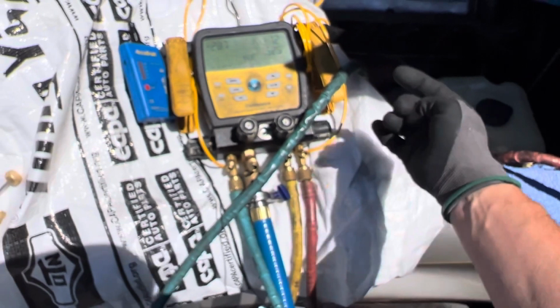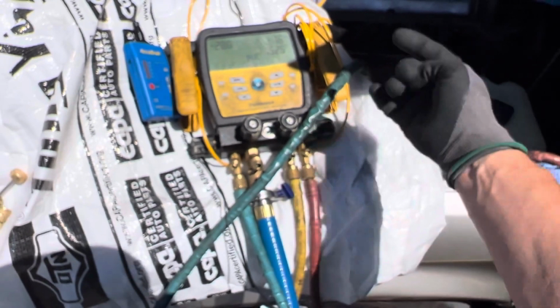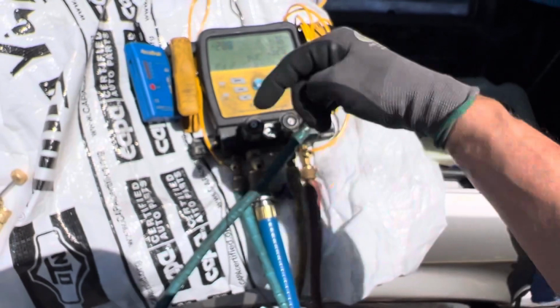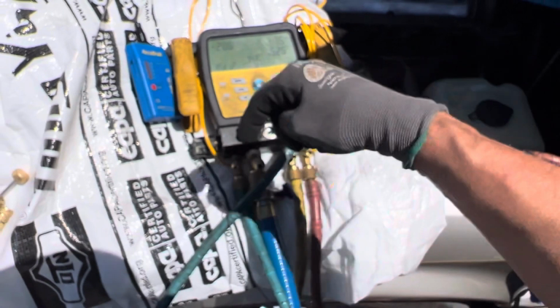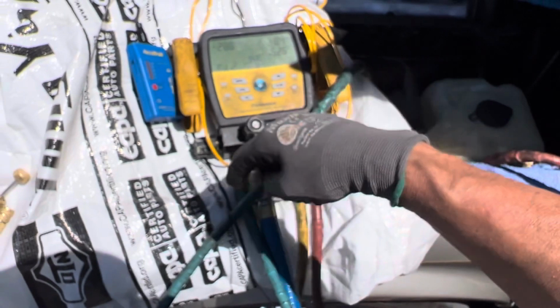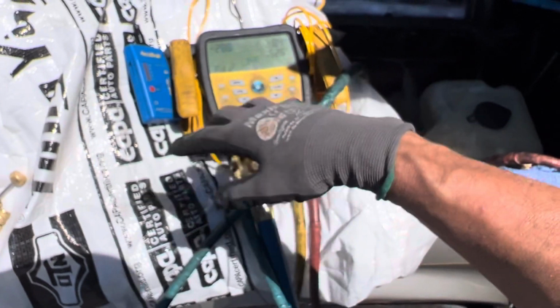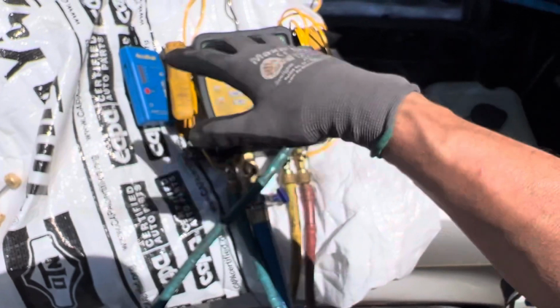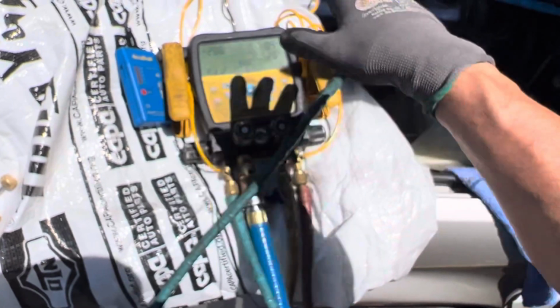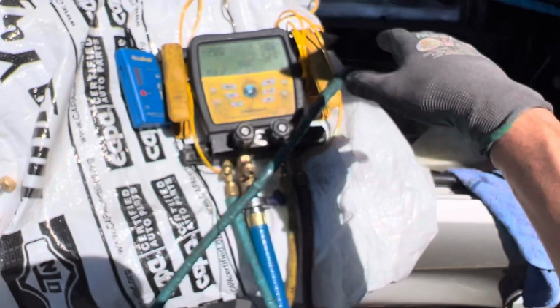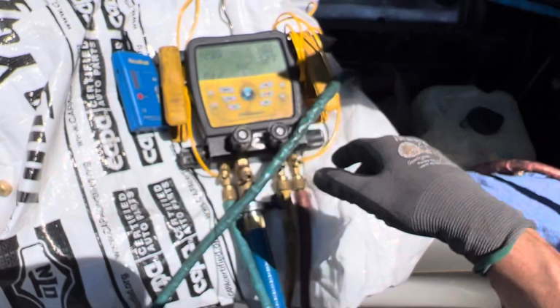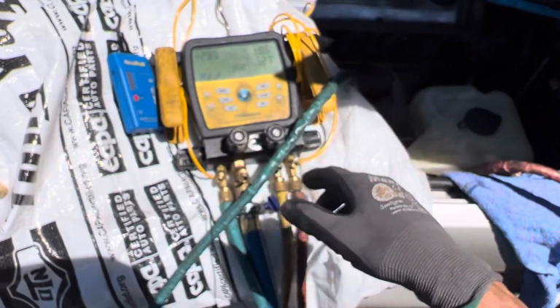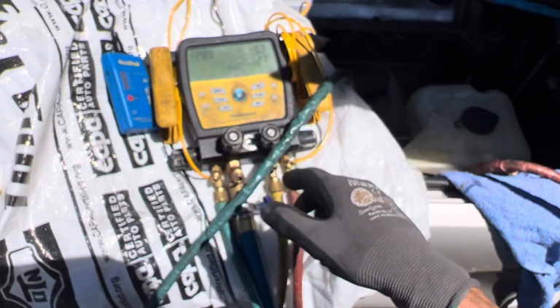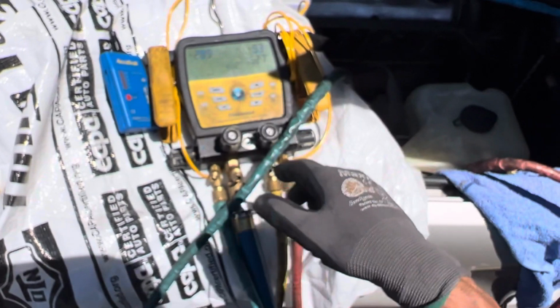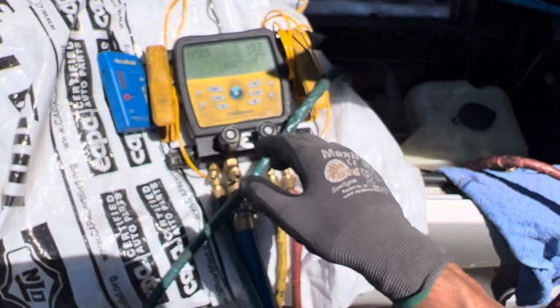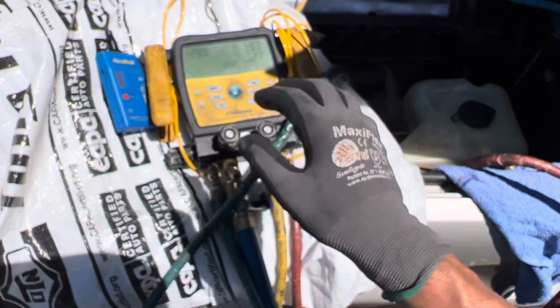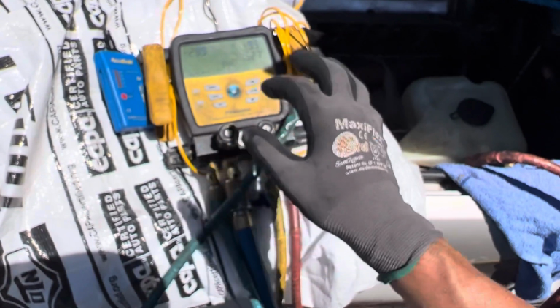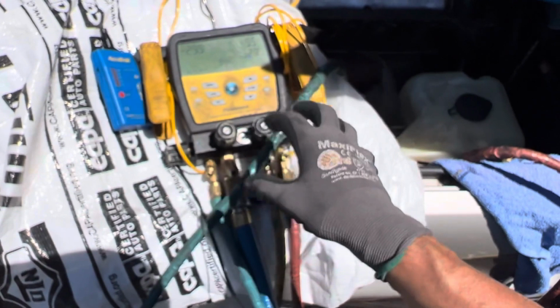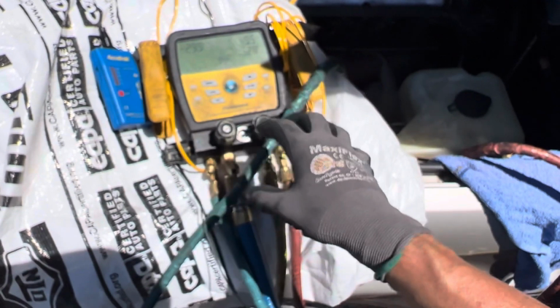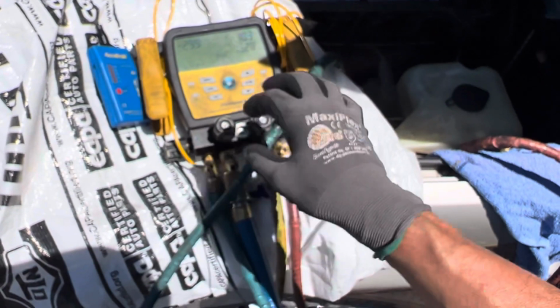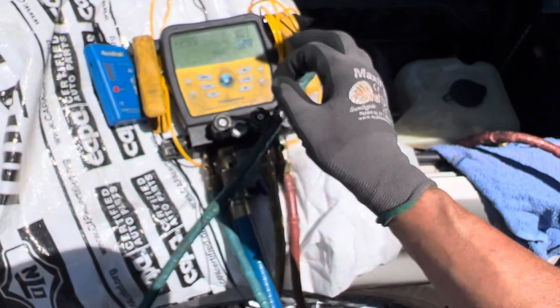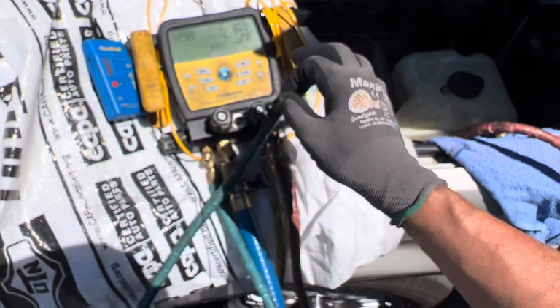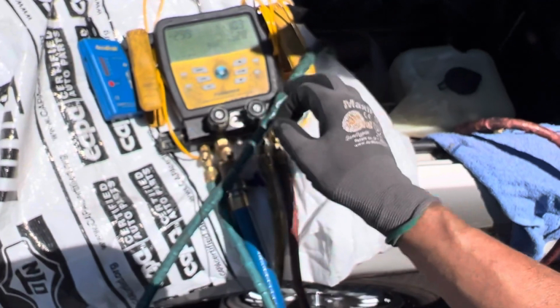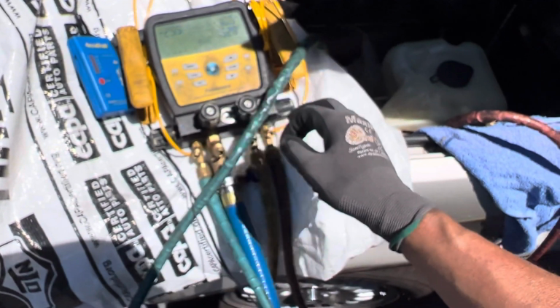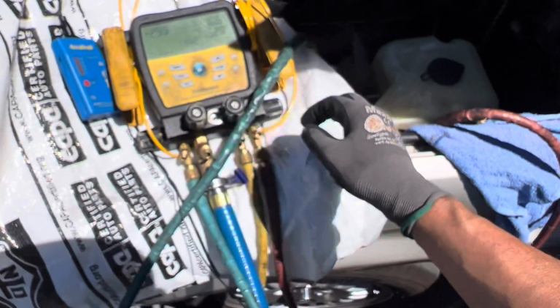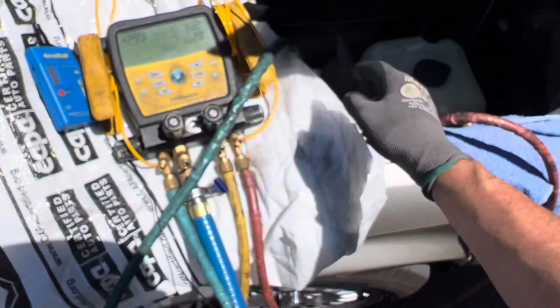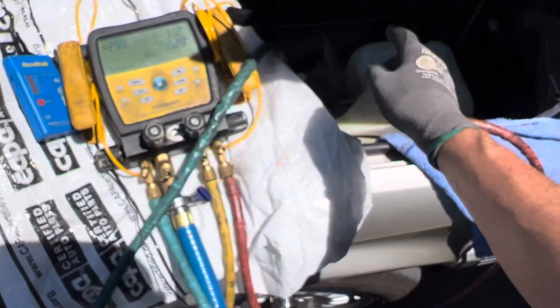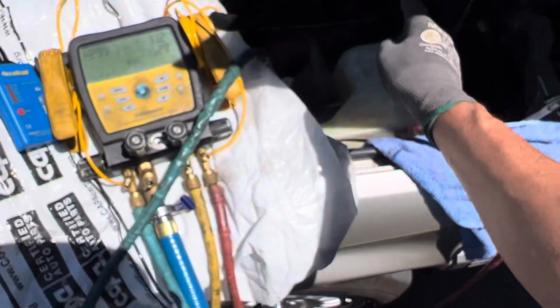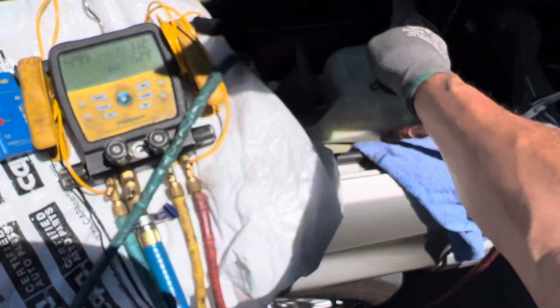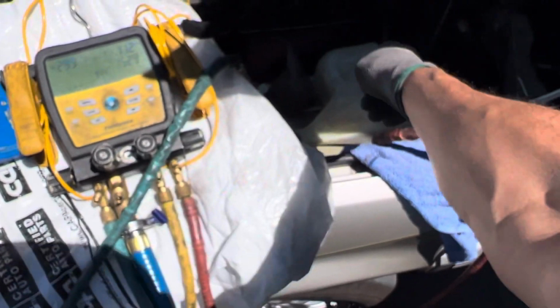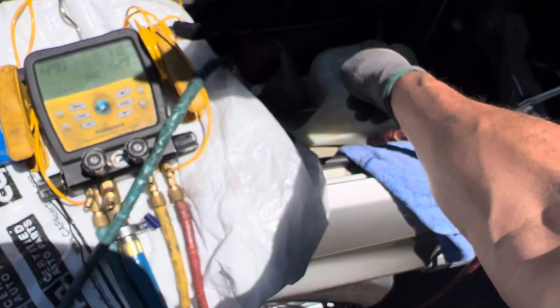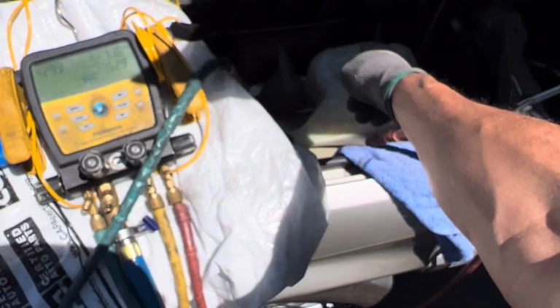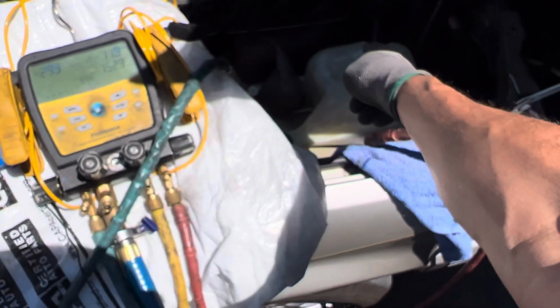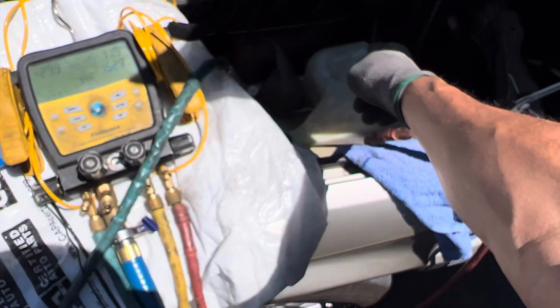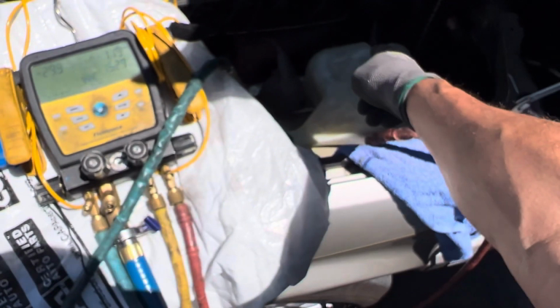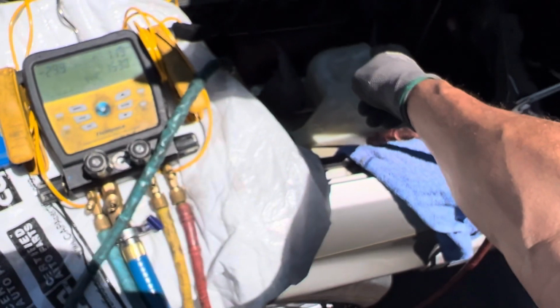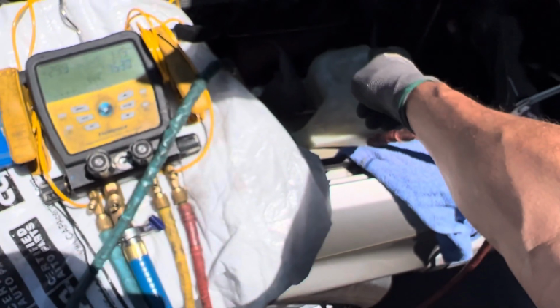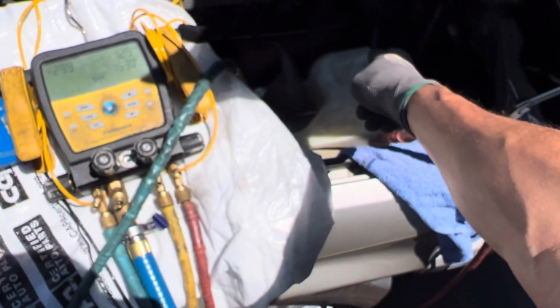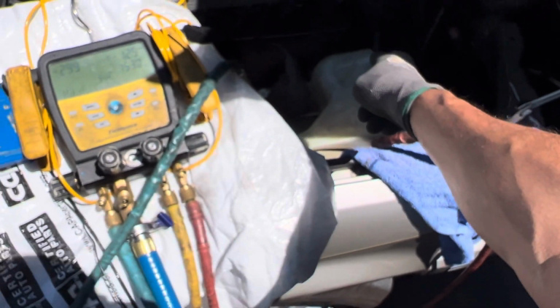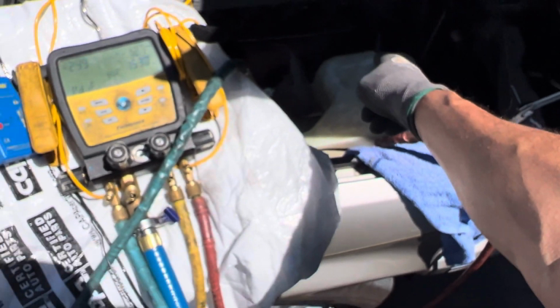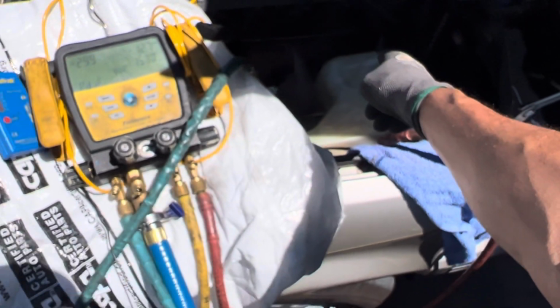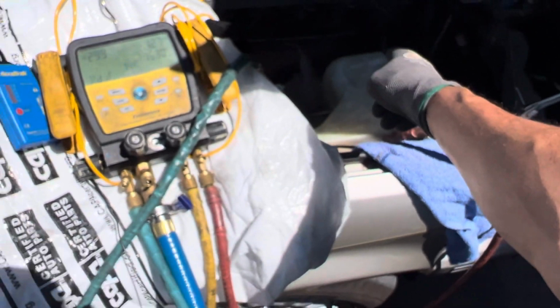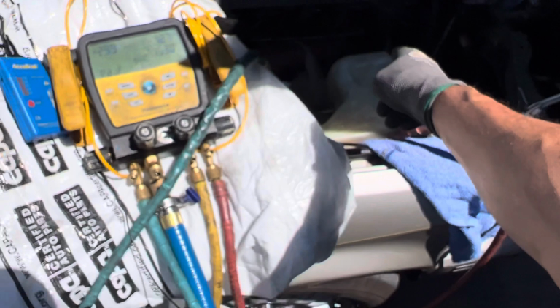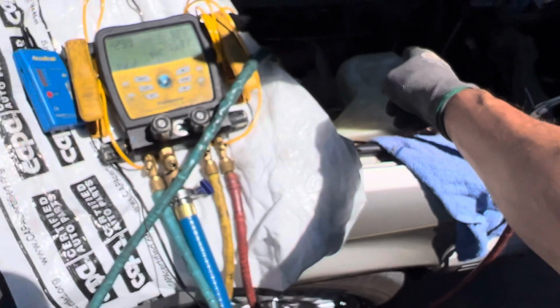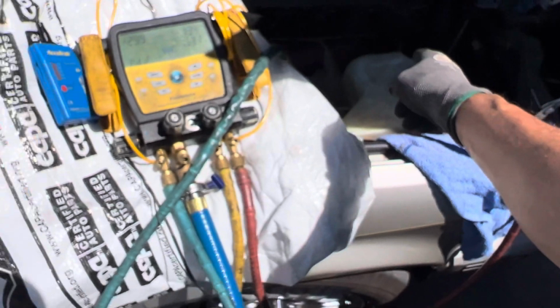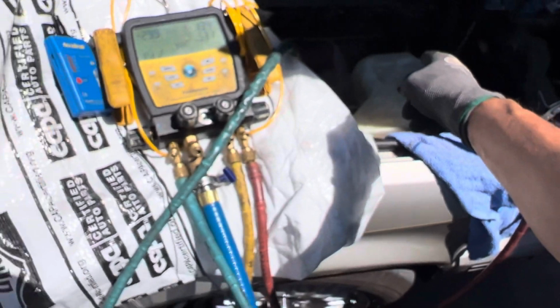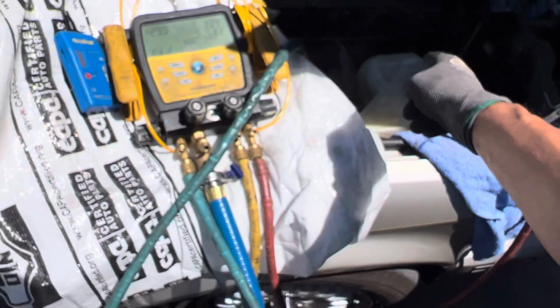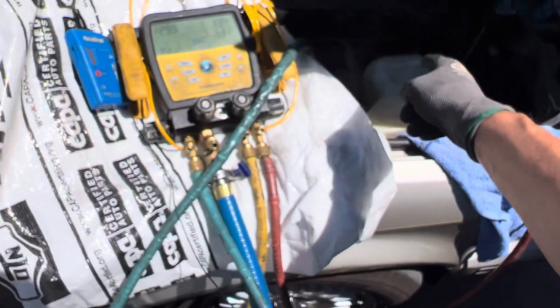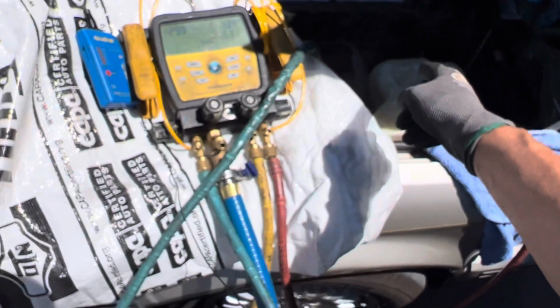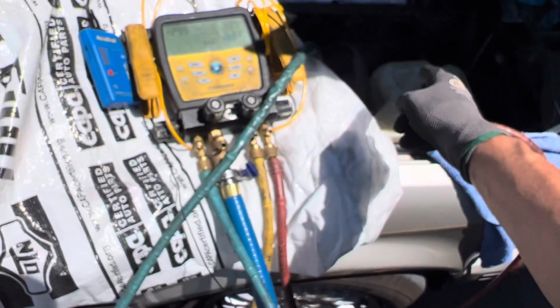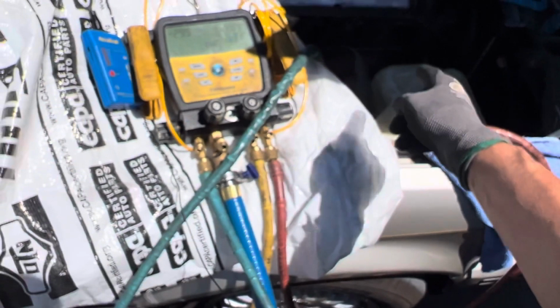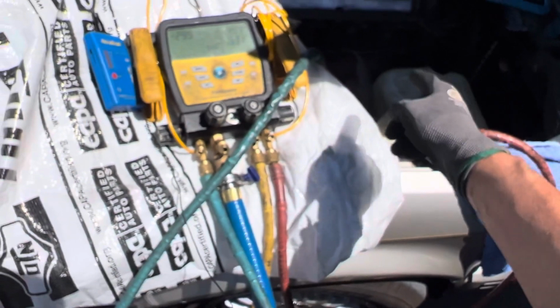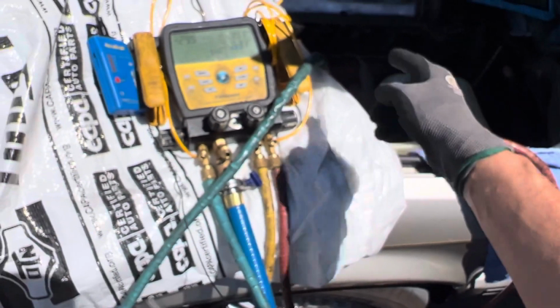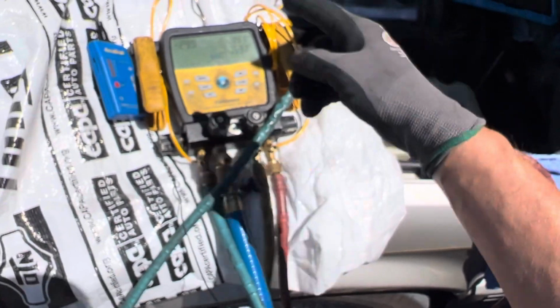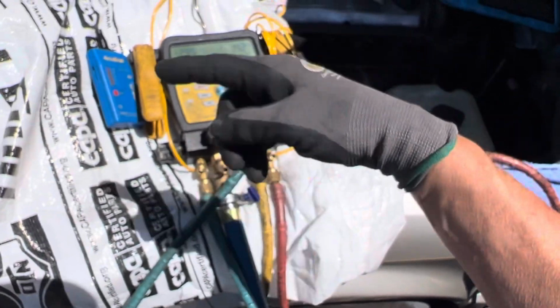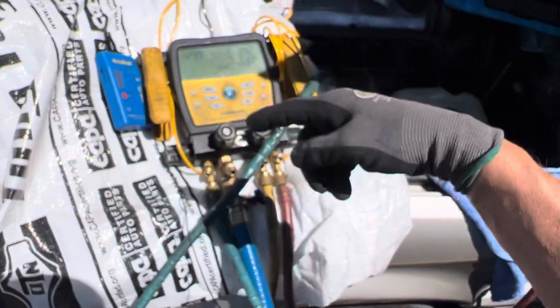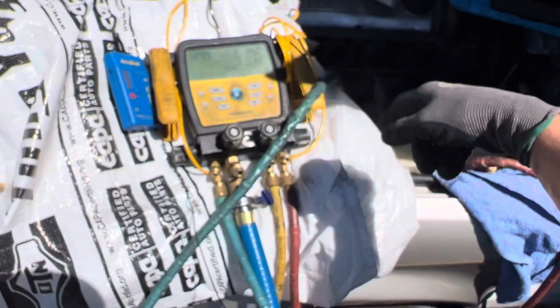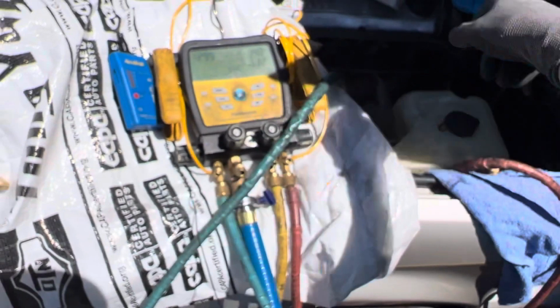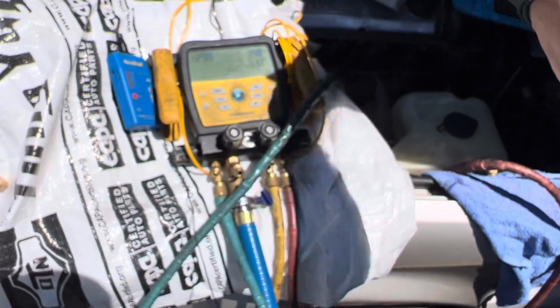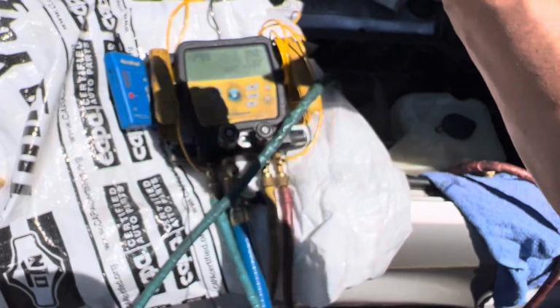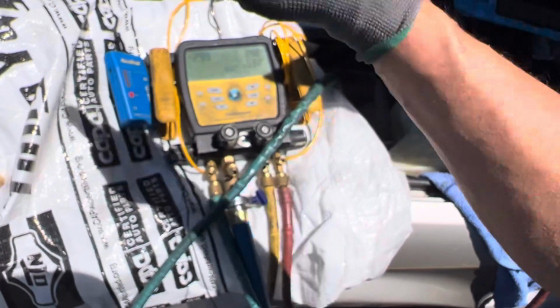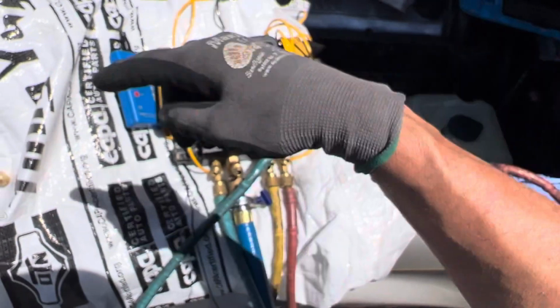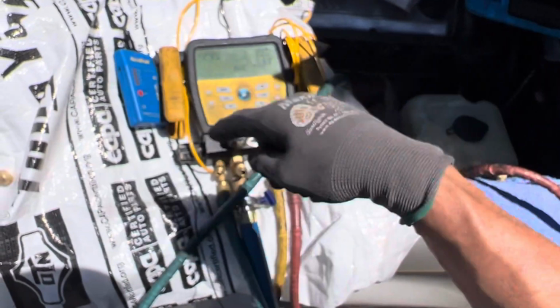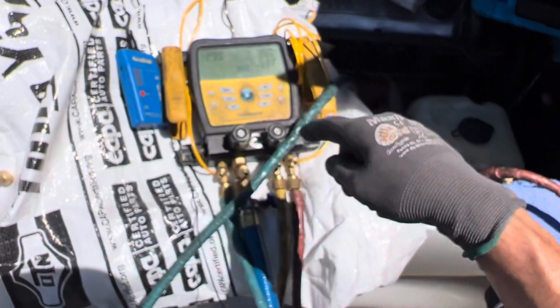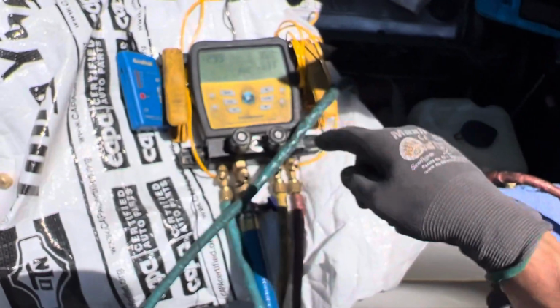After that we'll test the system with refrigerant and UV dye. We already found one leak that was really easy to find. We're going to see if we find any more leaks.